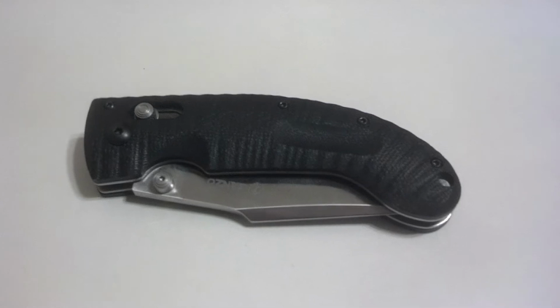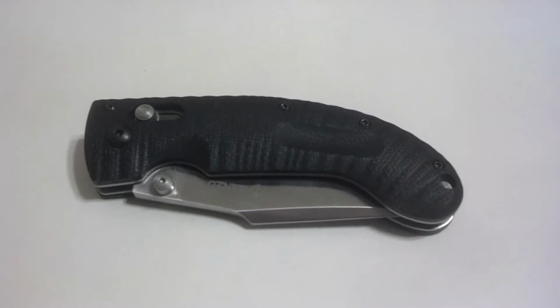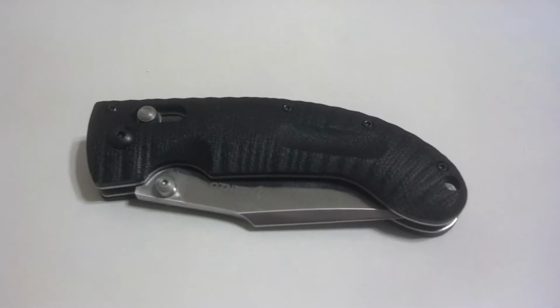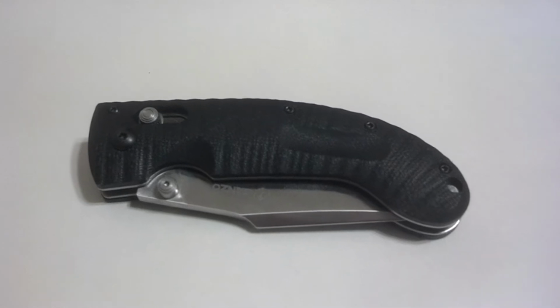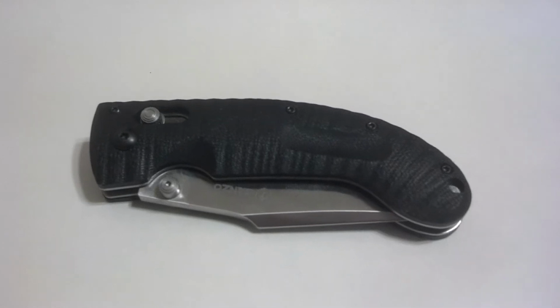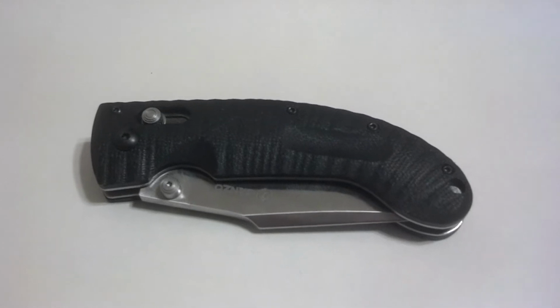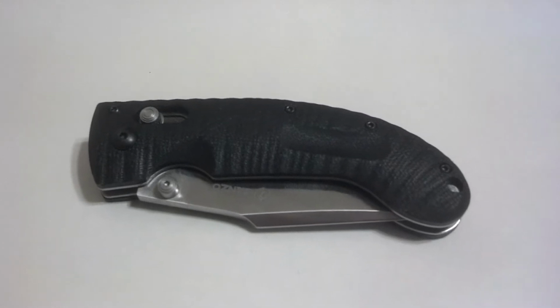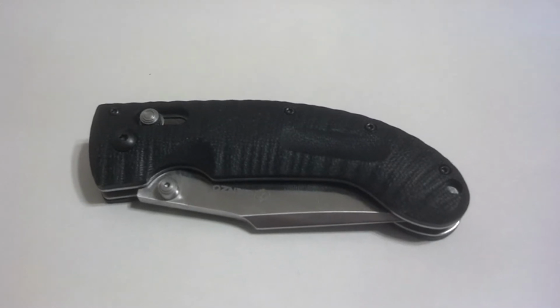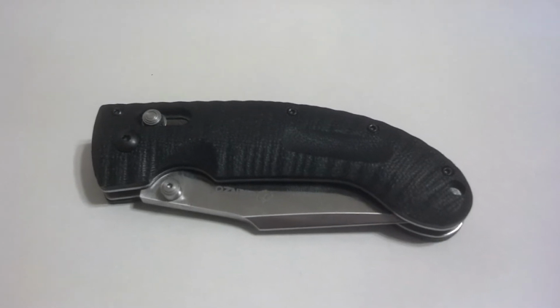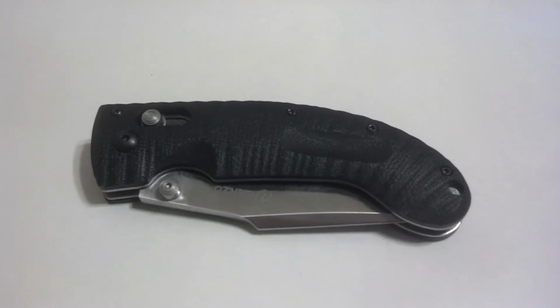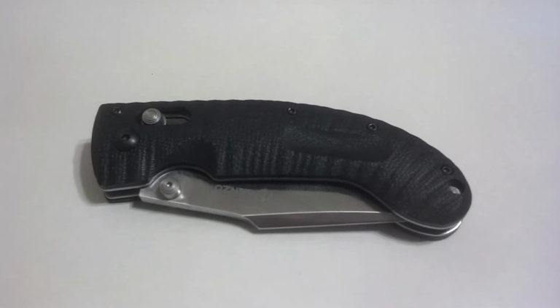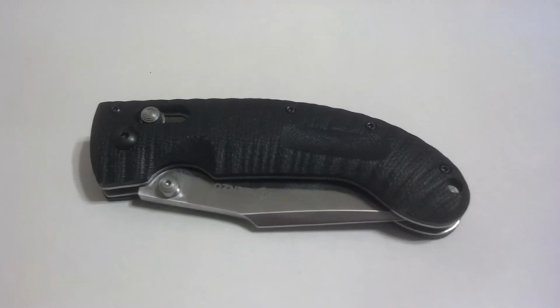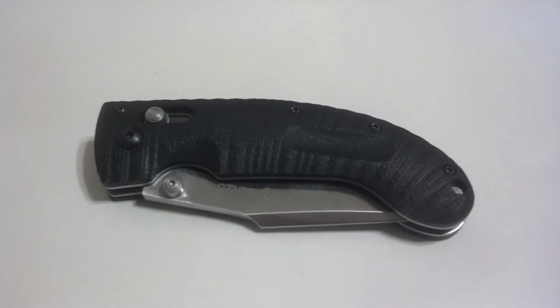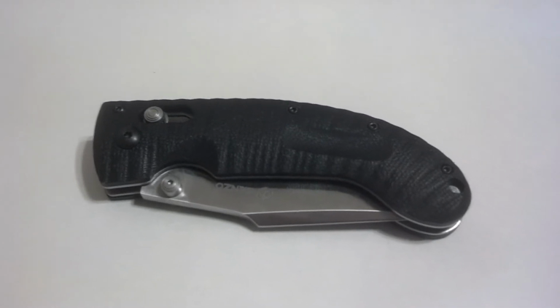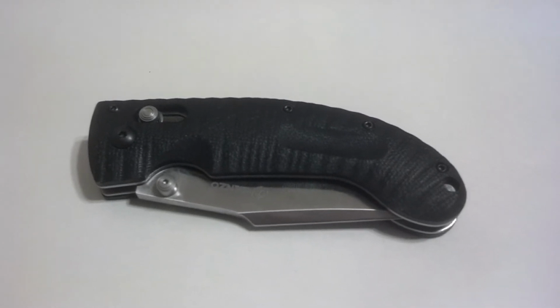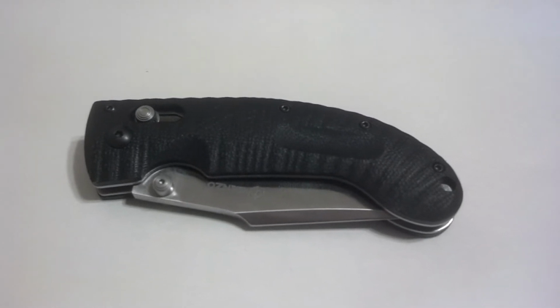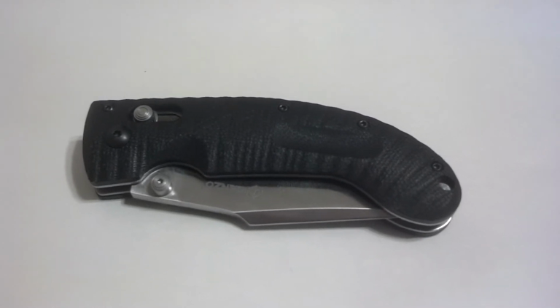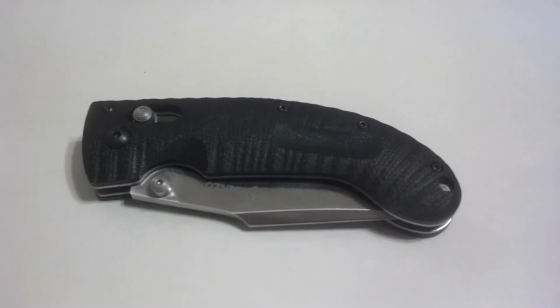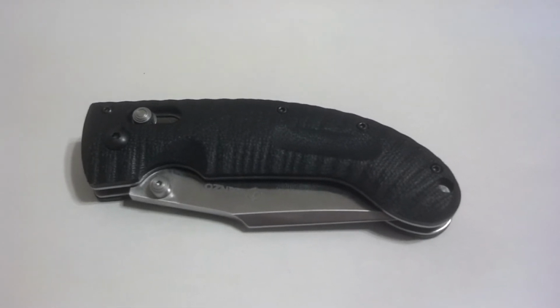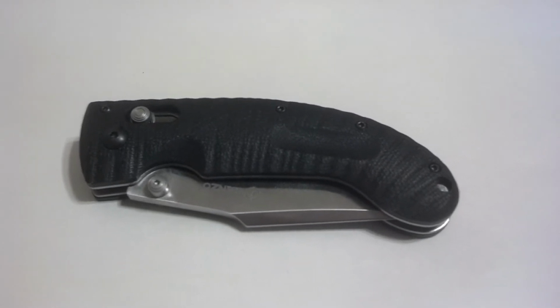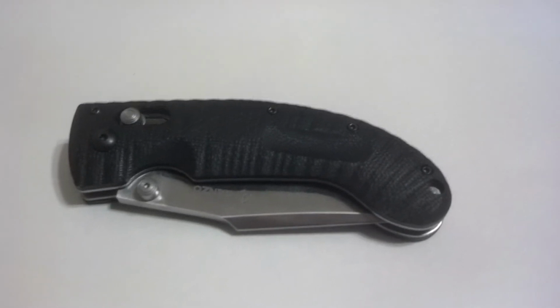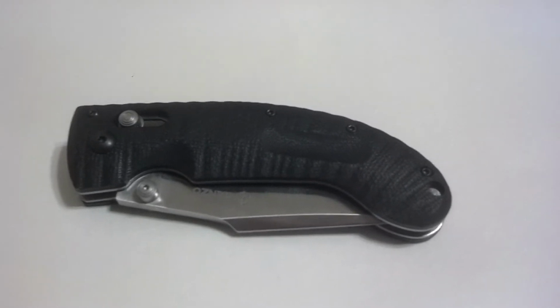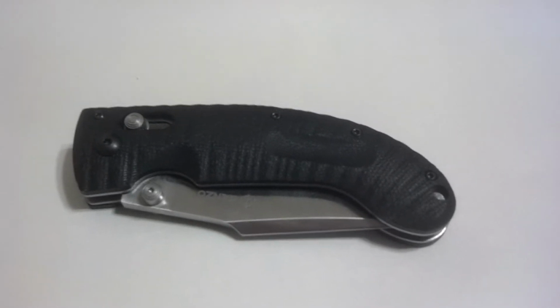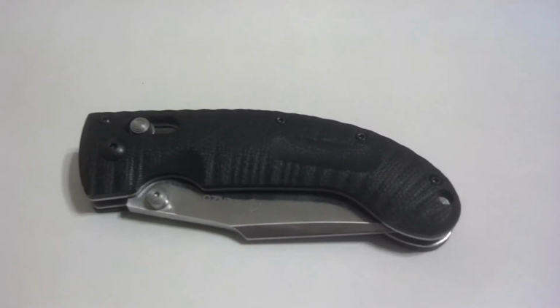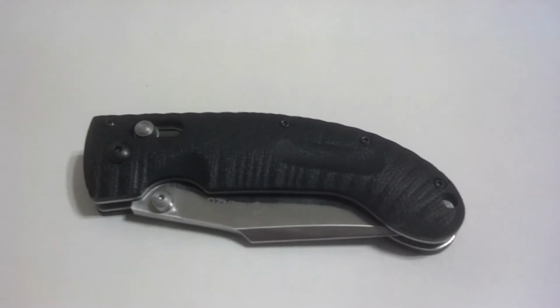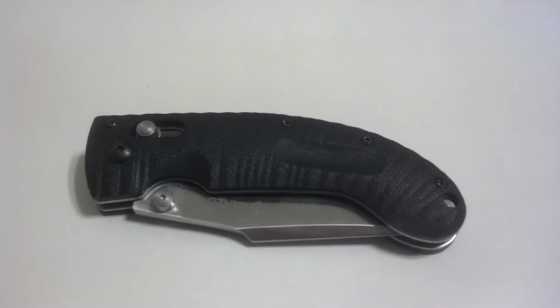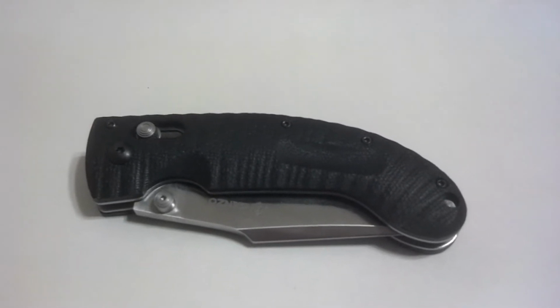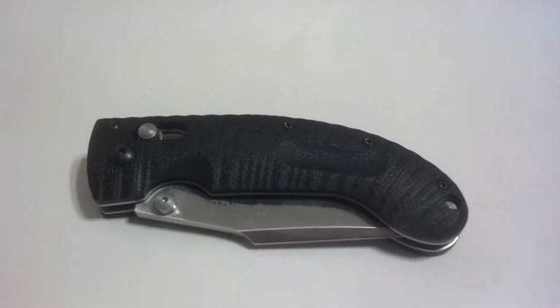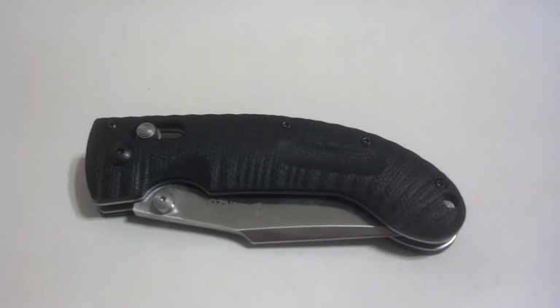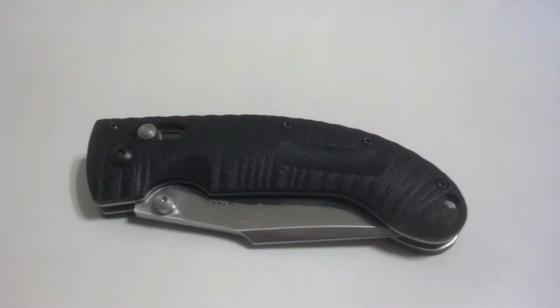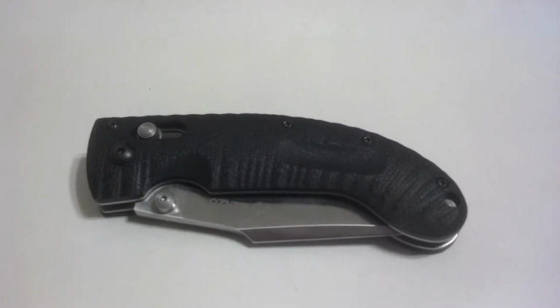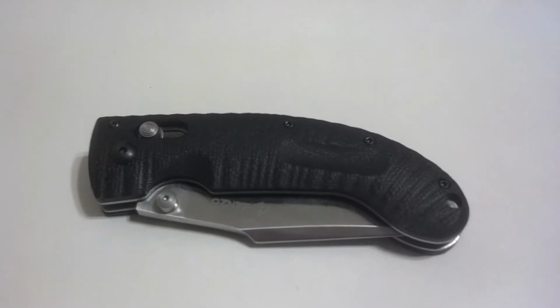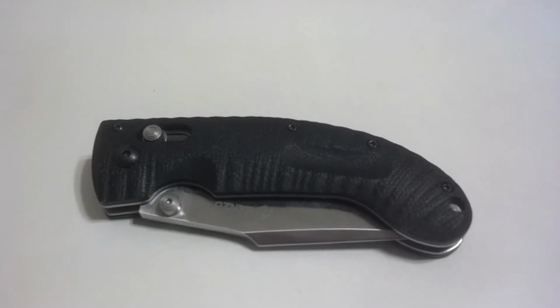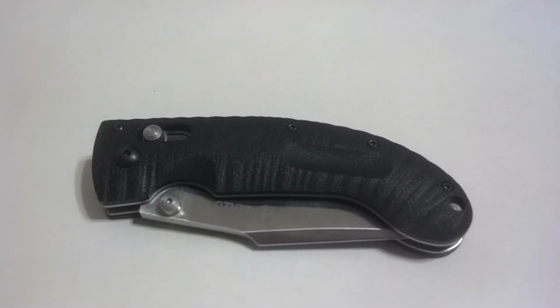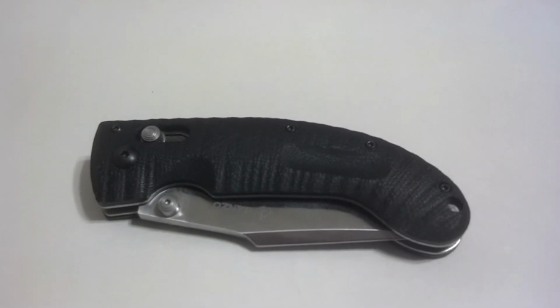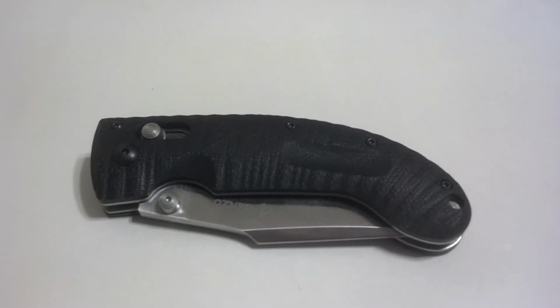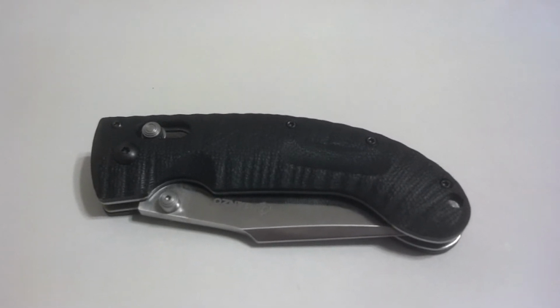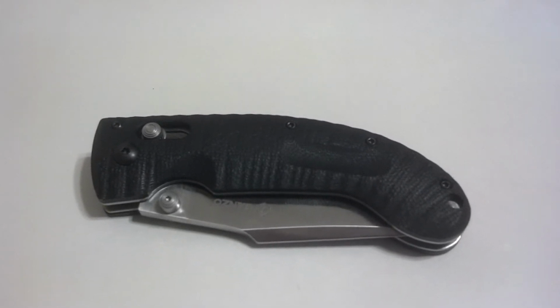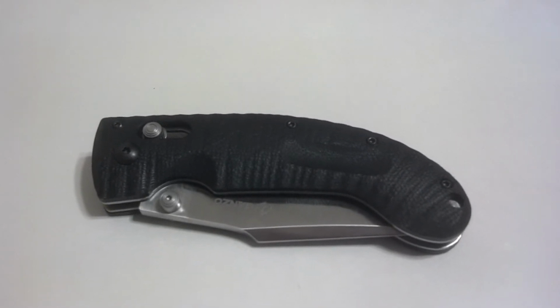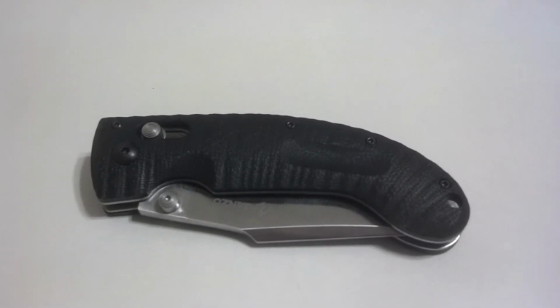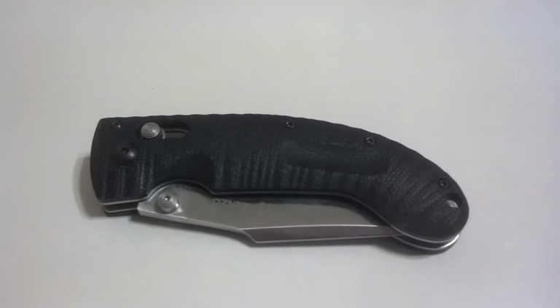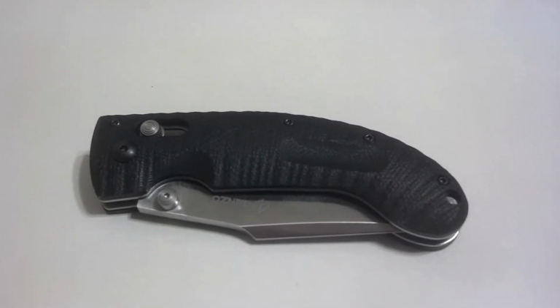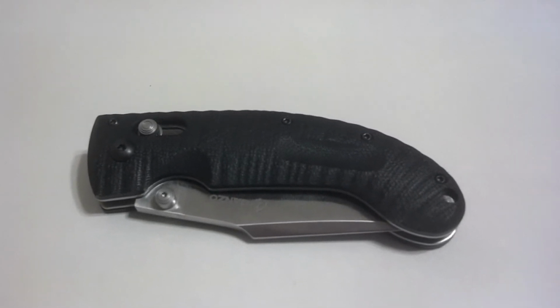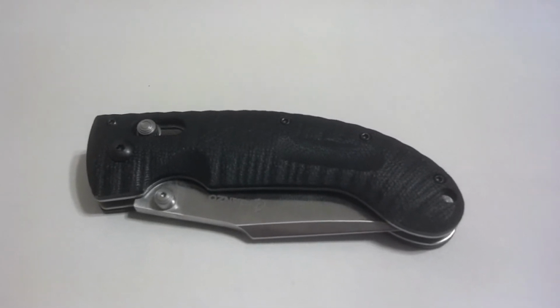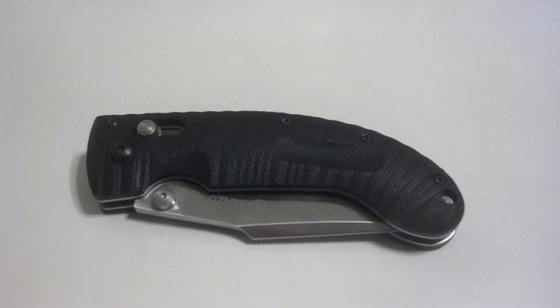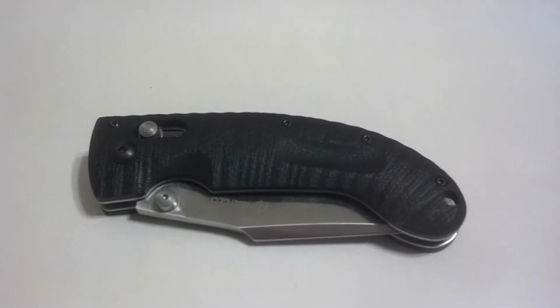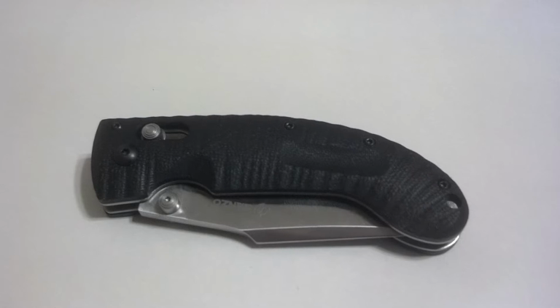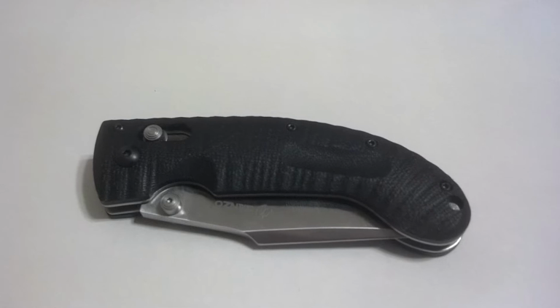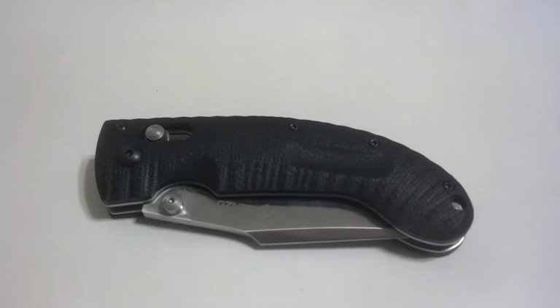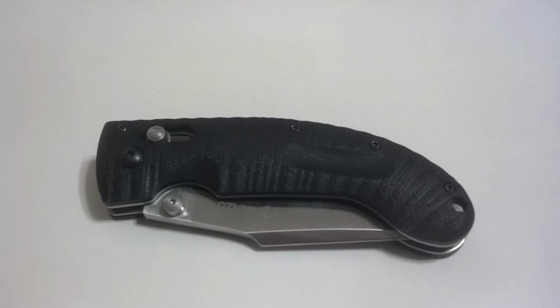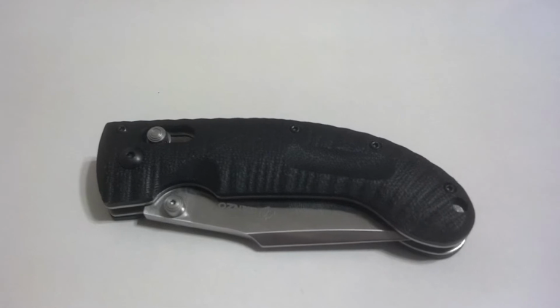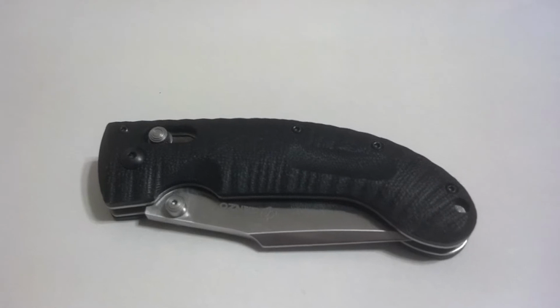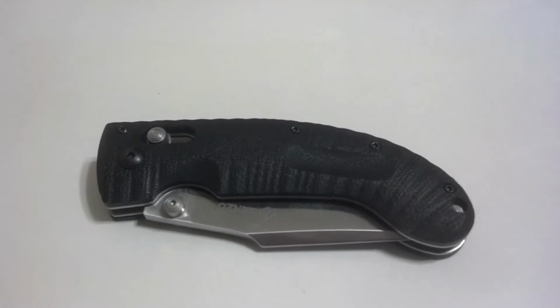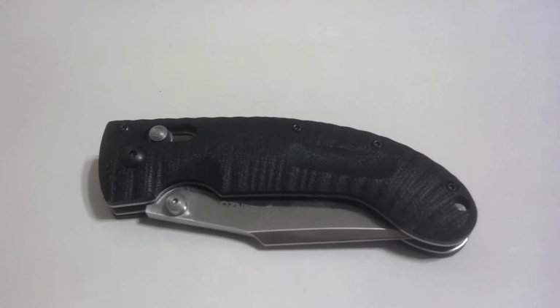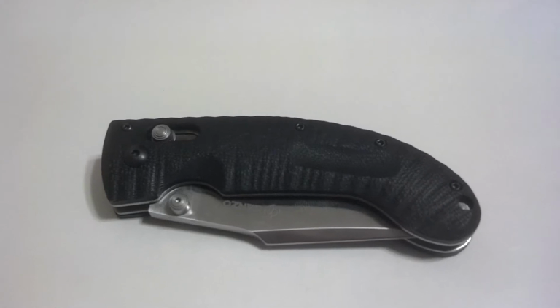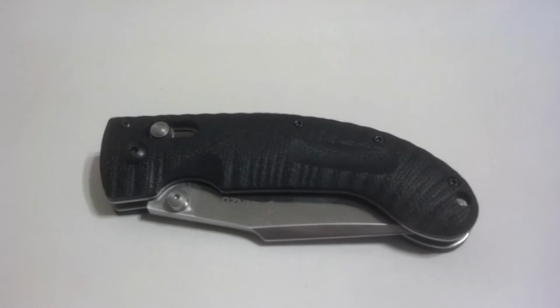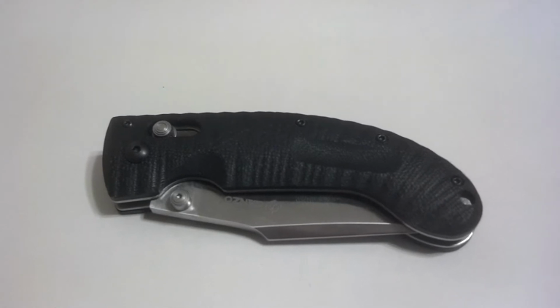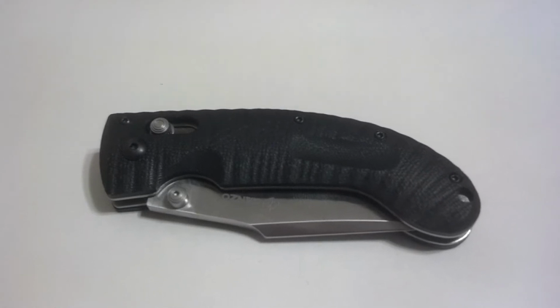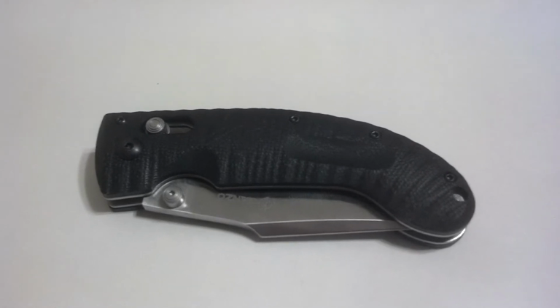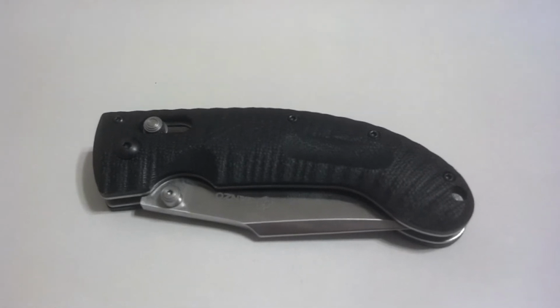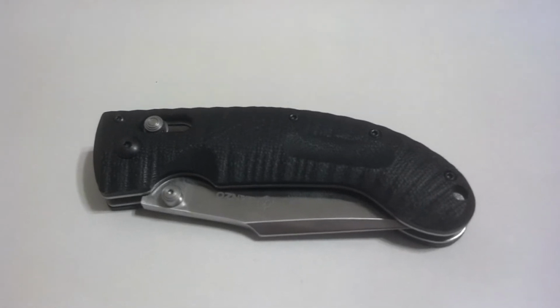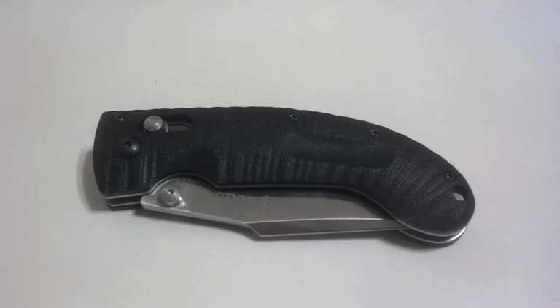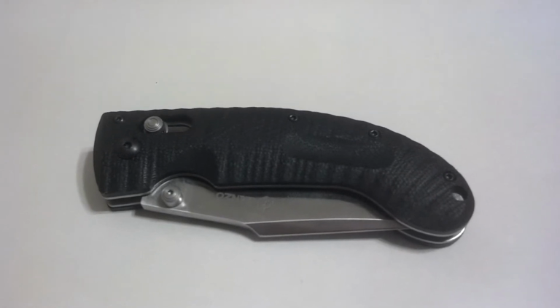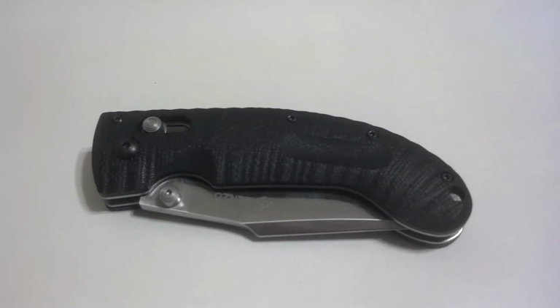Hey everybody, it's Outdoors Family Man and this is a quick review on the Gonzo G711 Tactical Folder.